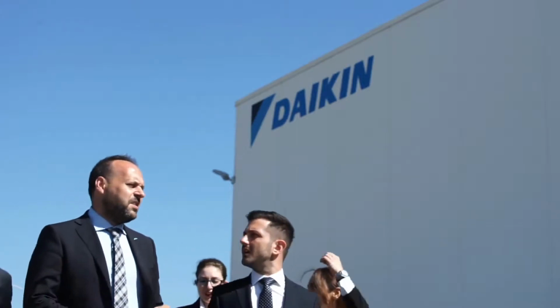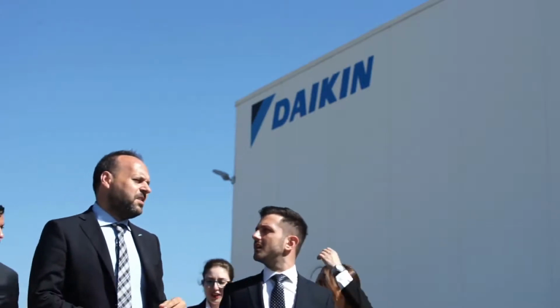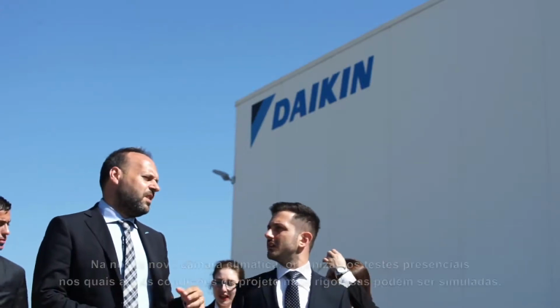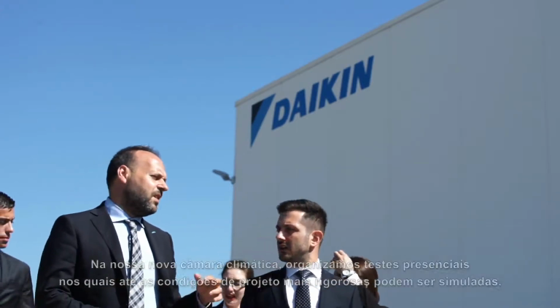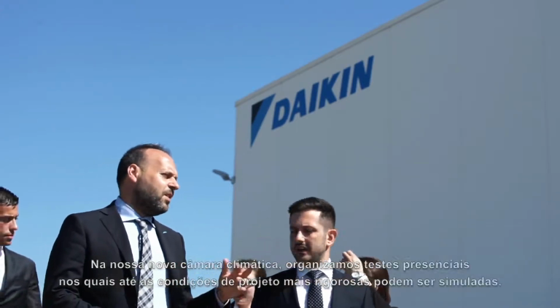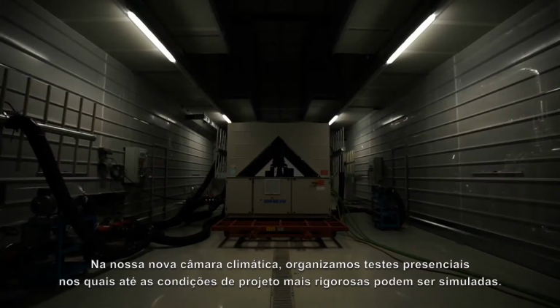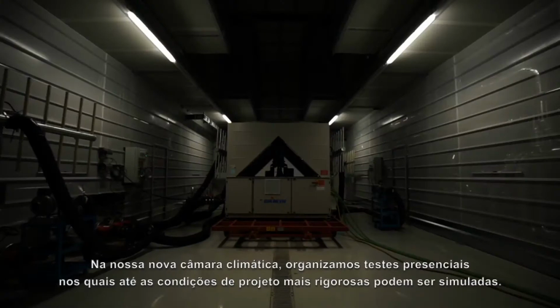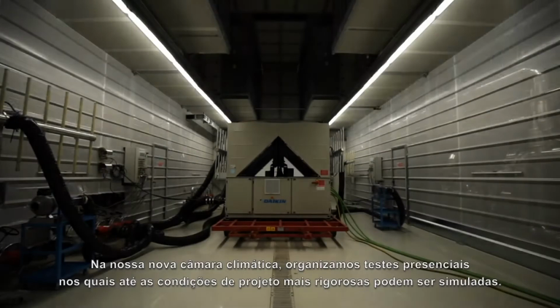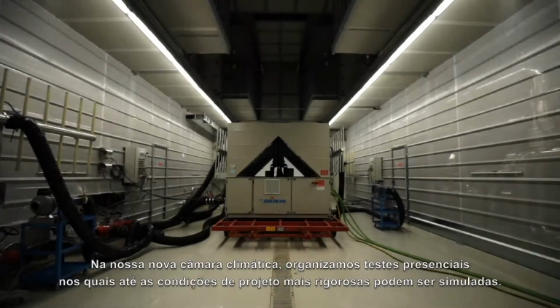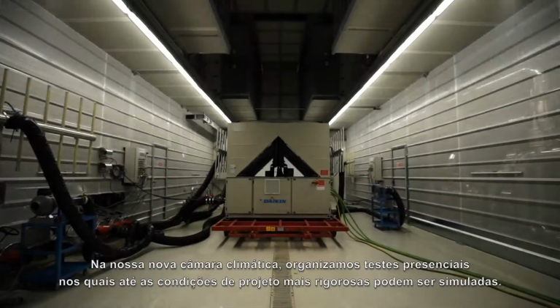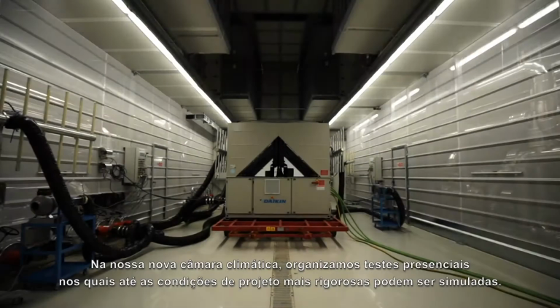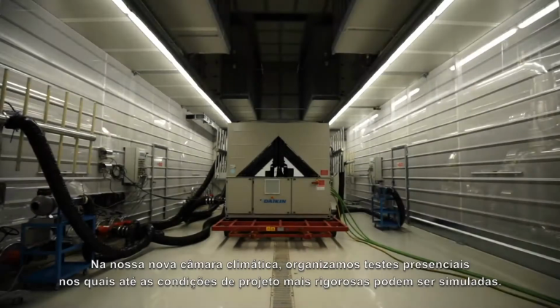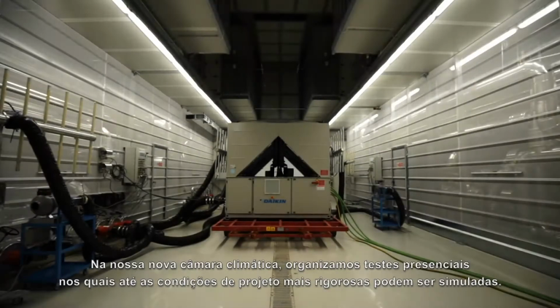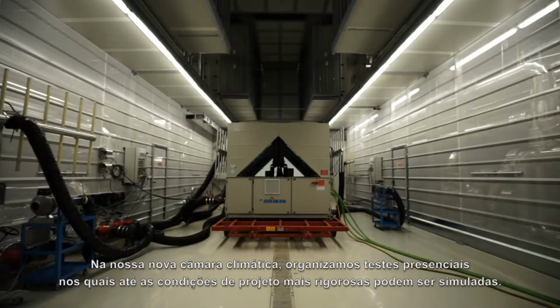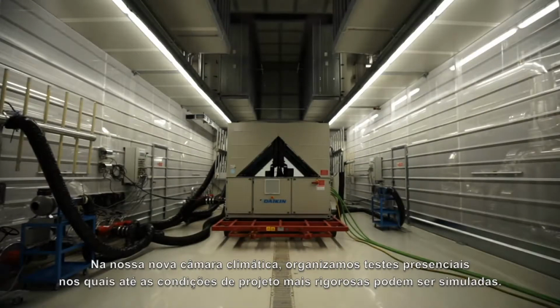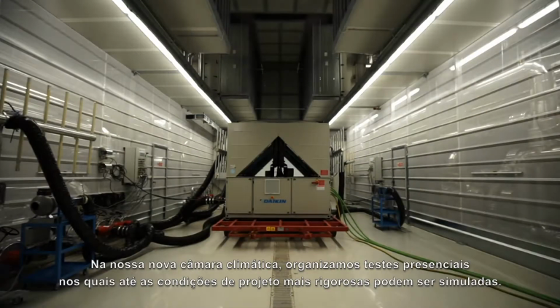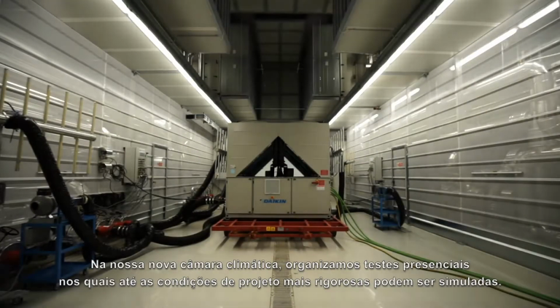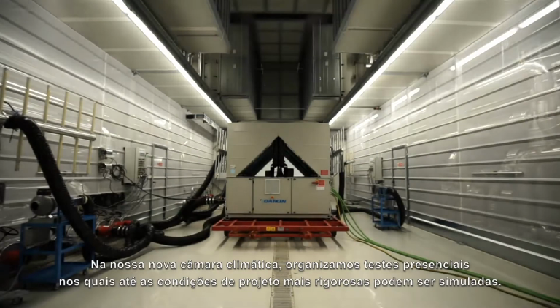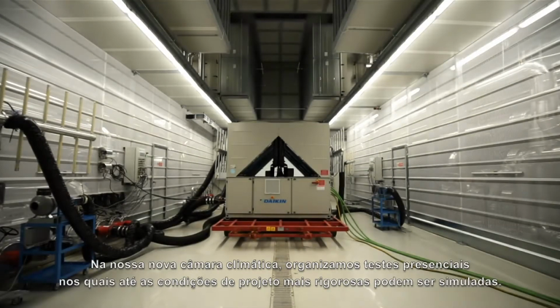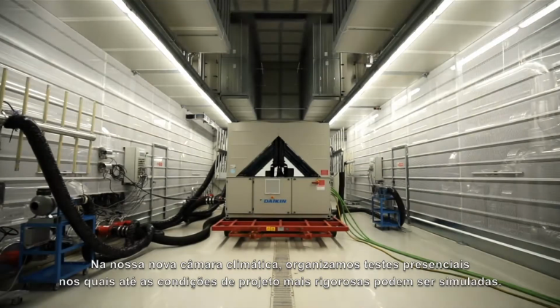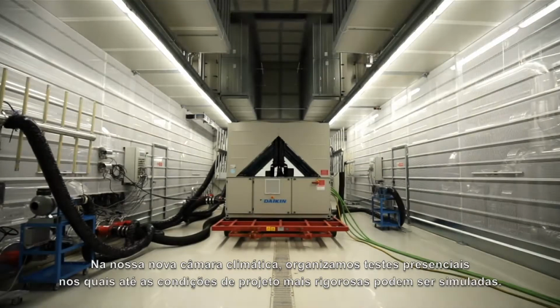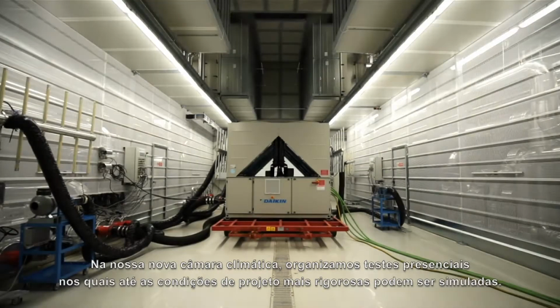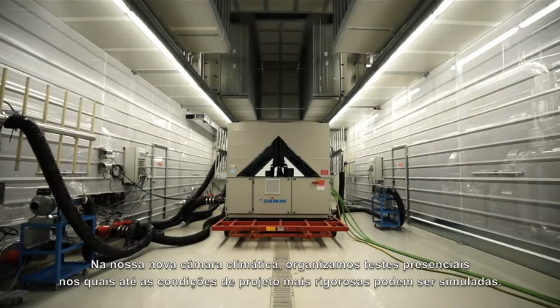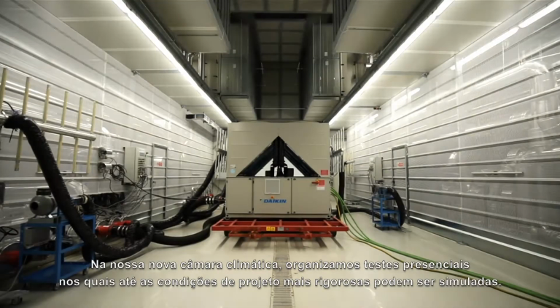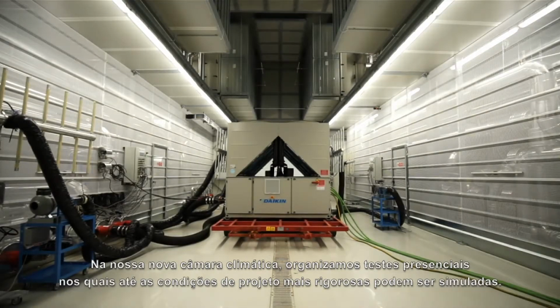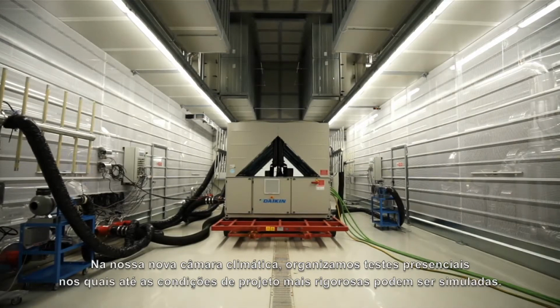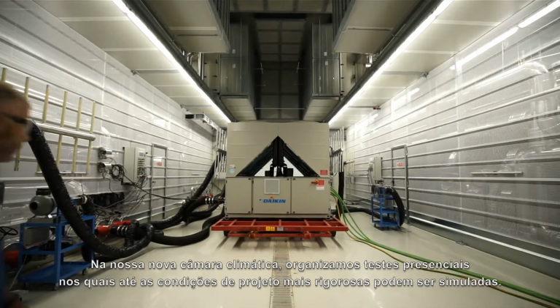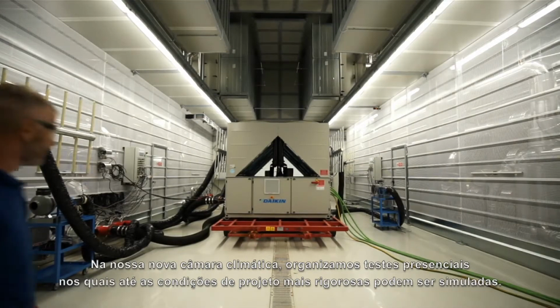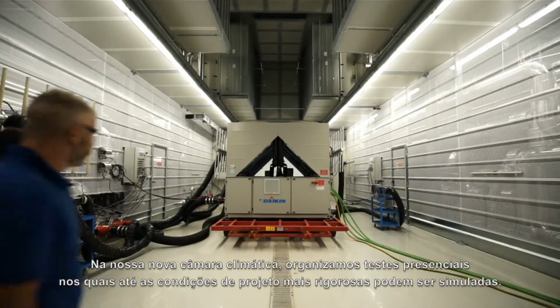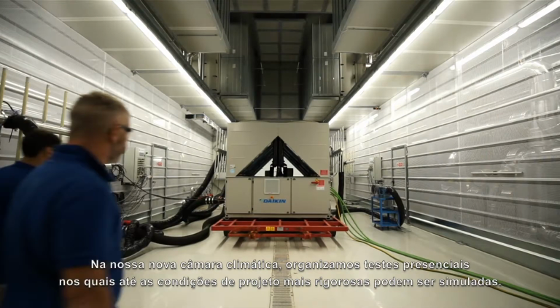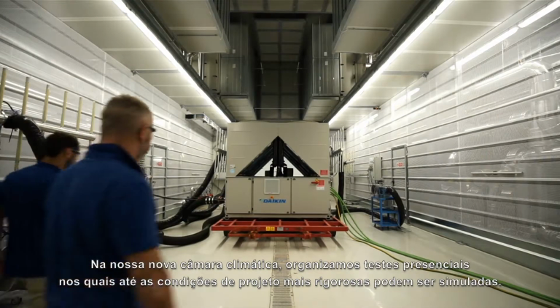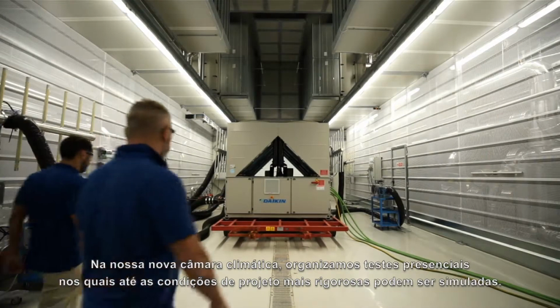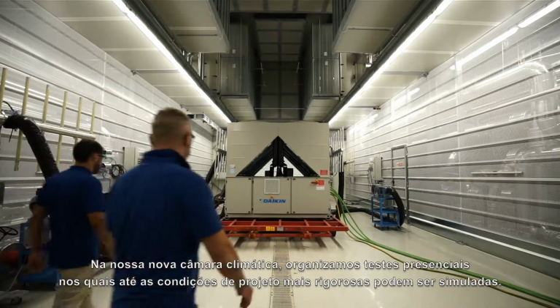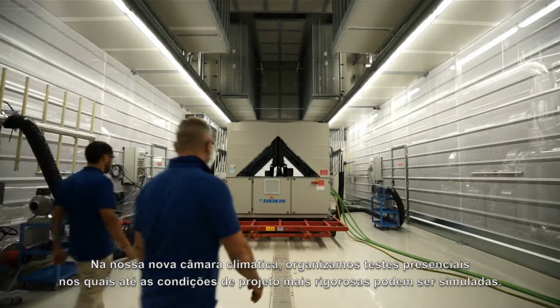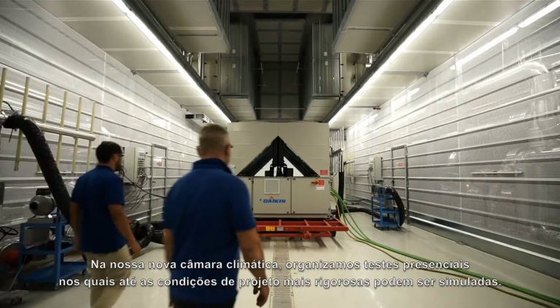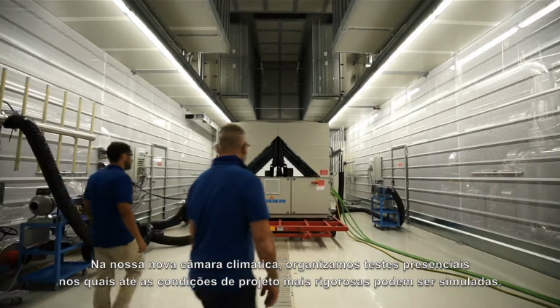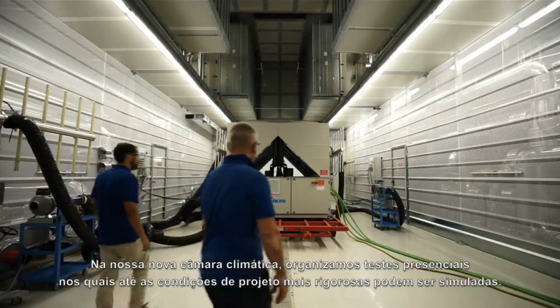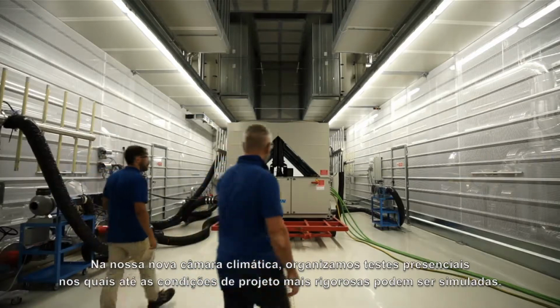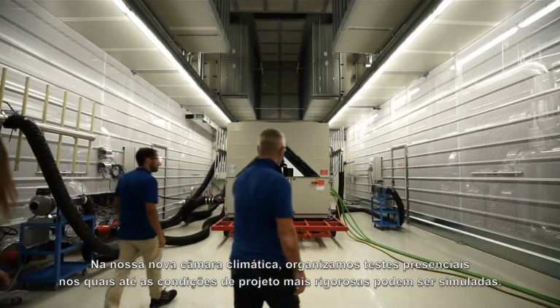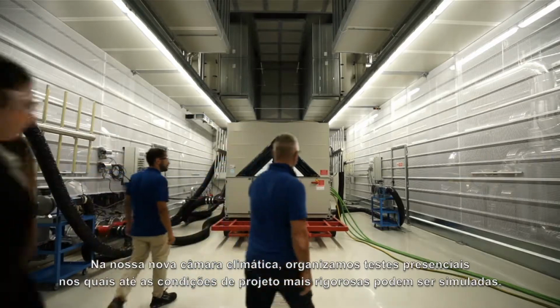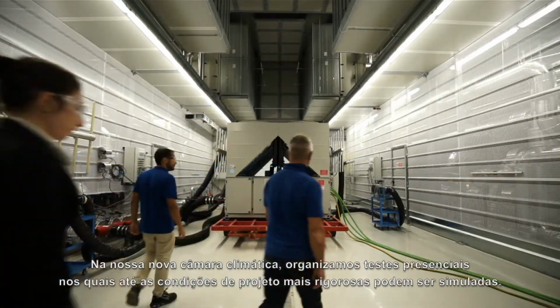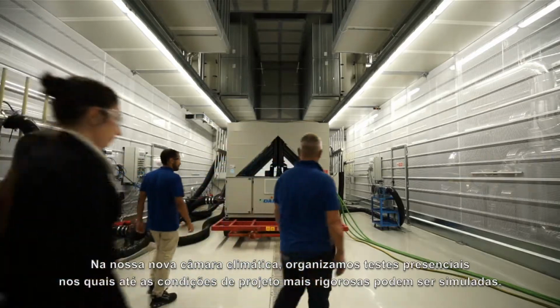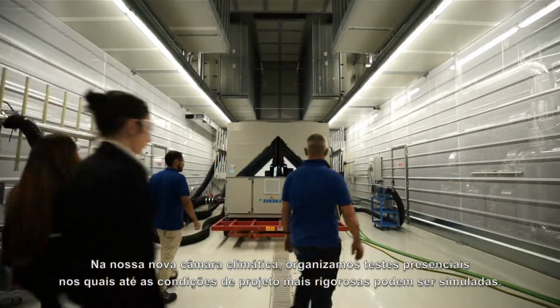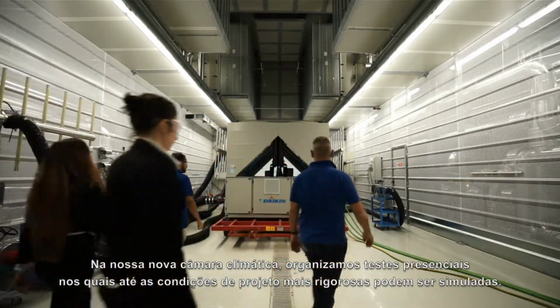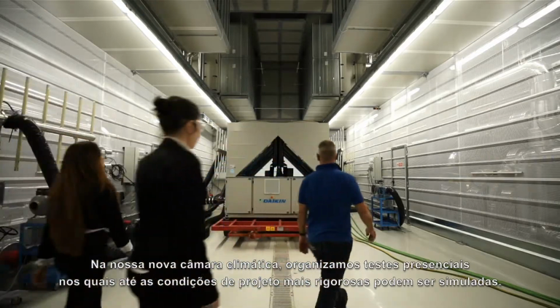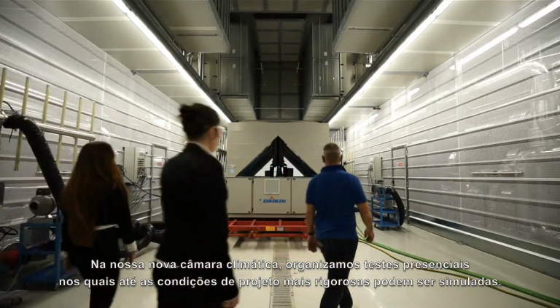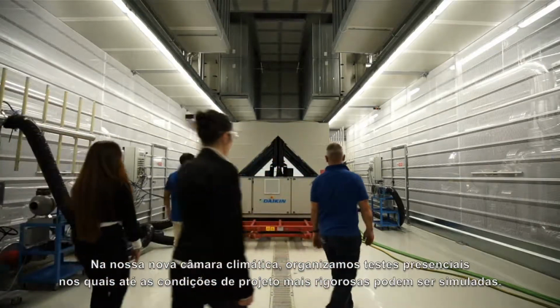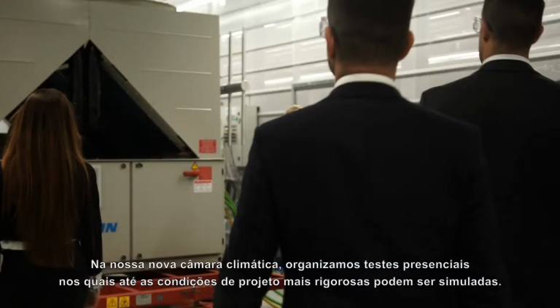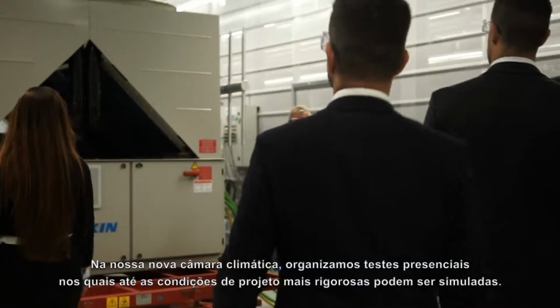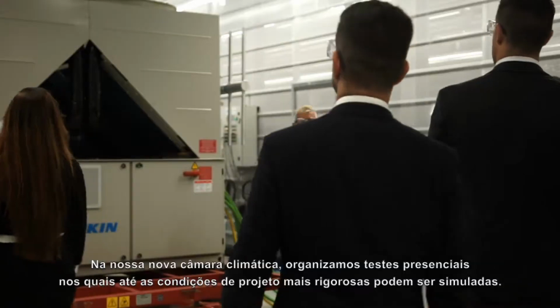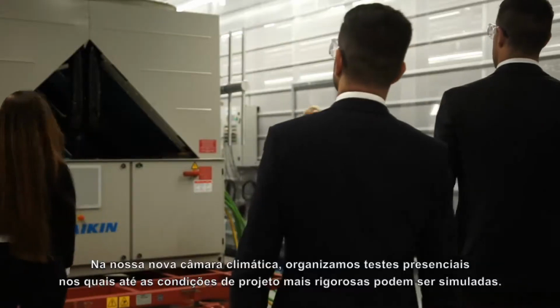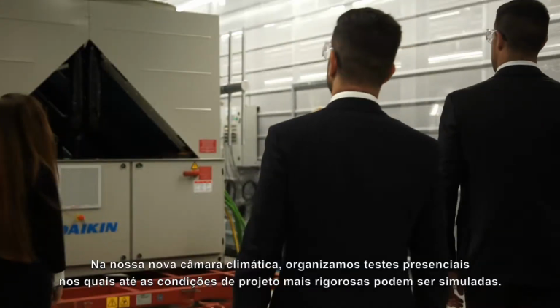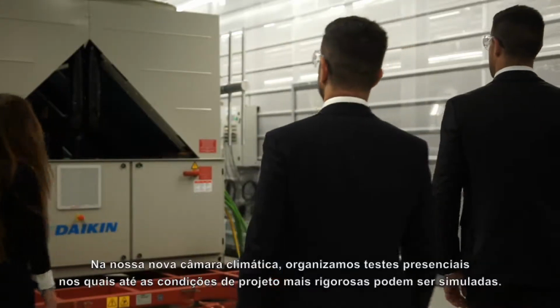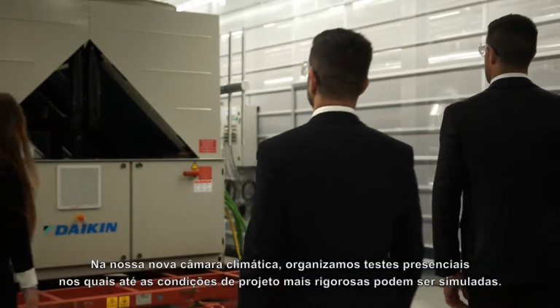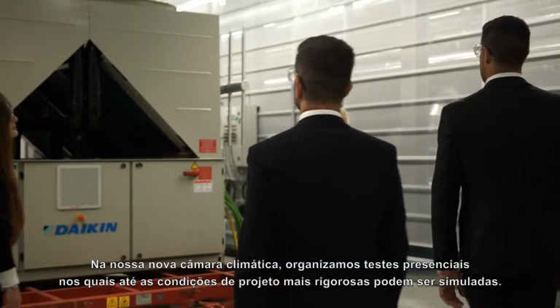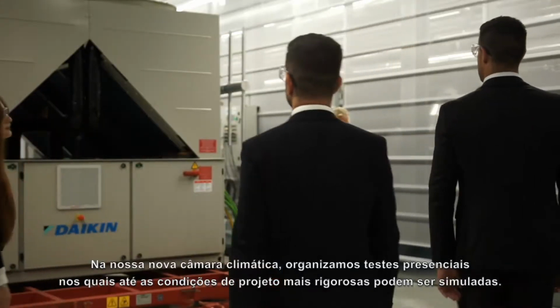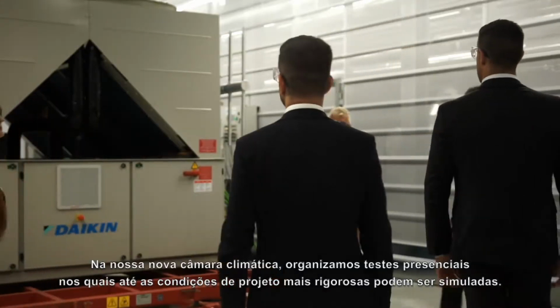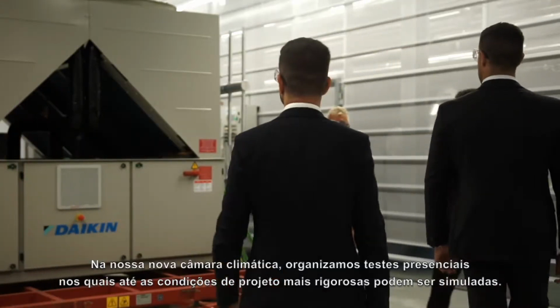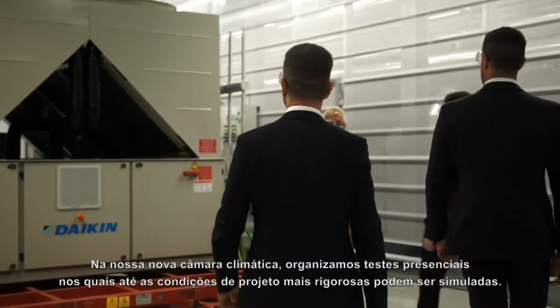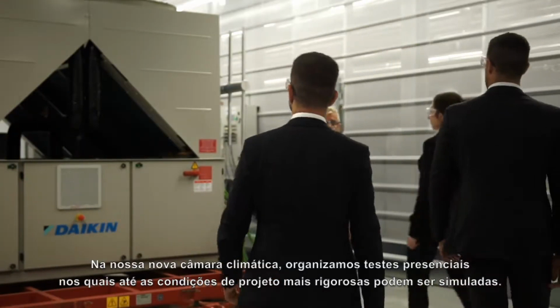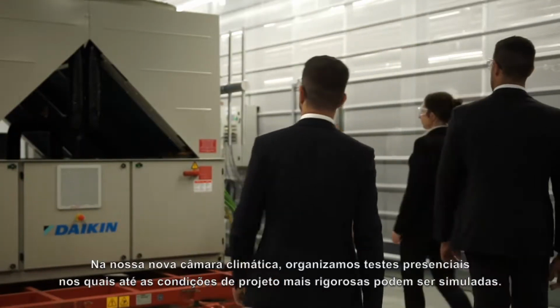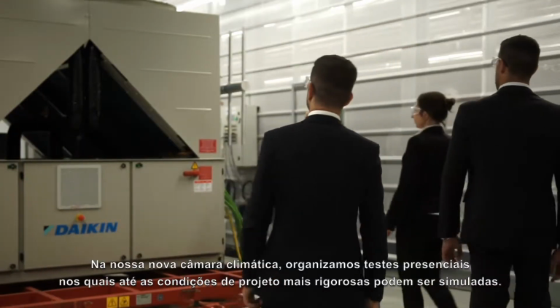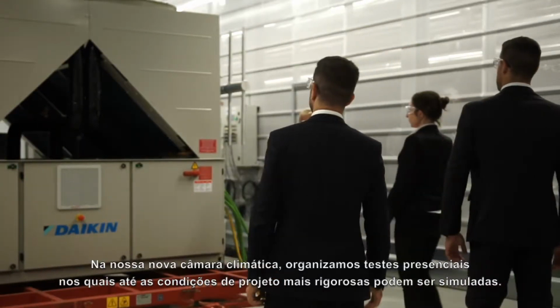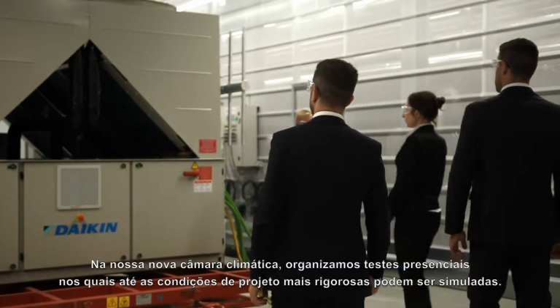In our new climatic chamber, we organize witness tests, where even the toughest design conditions can be simulated.